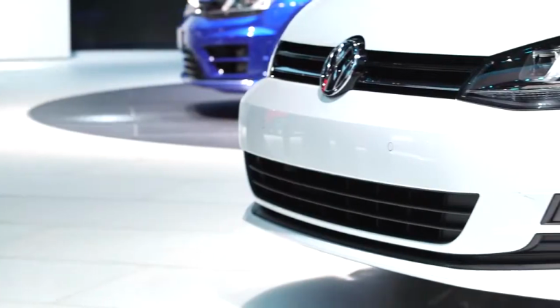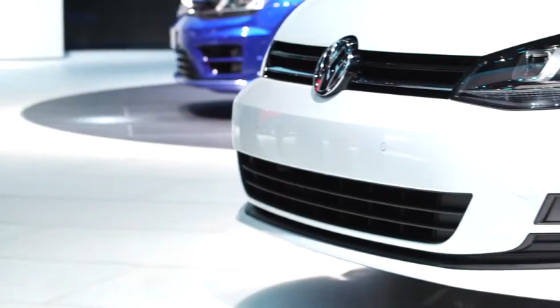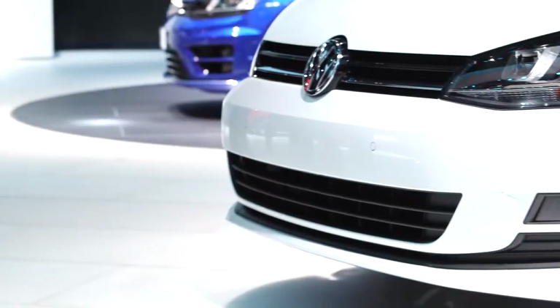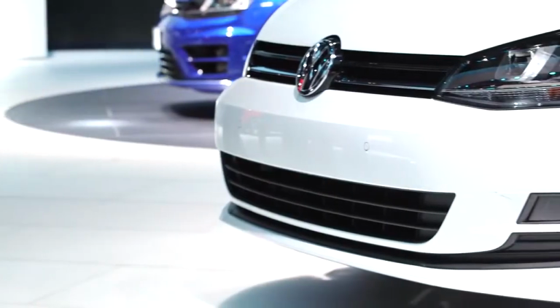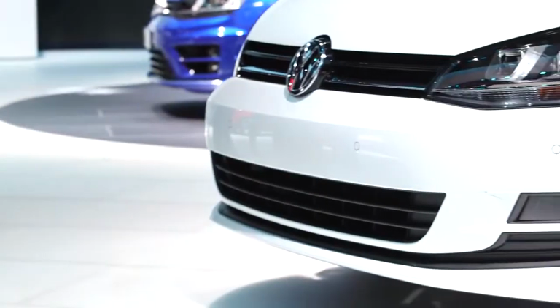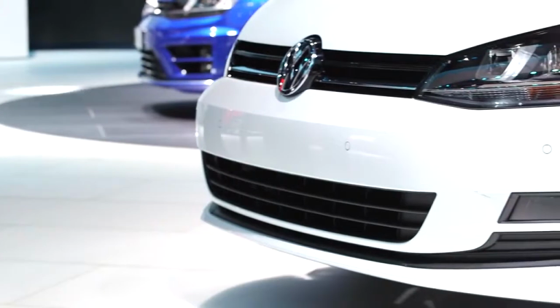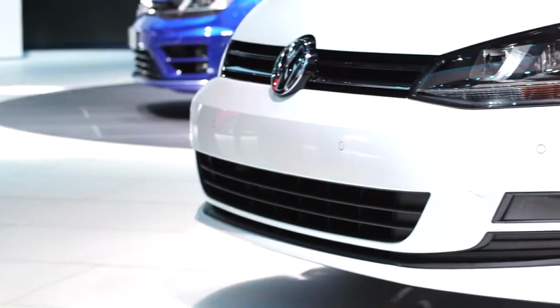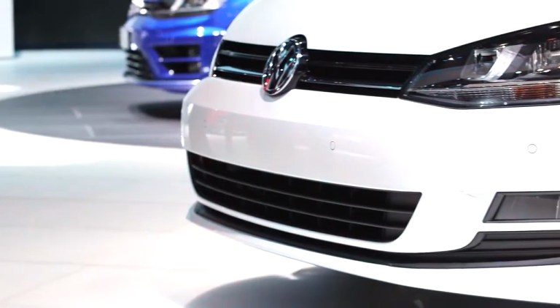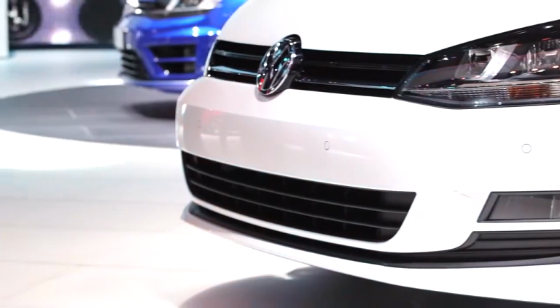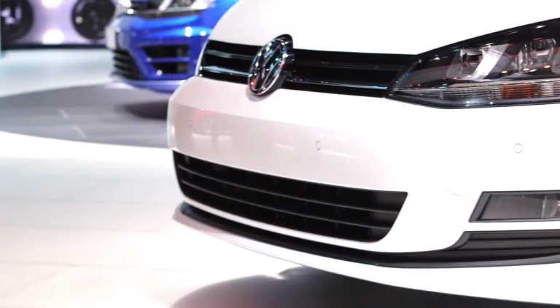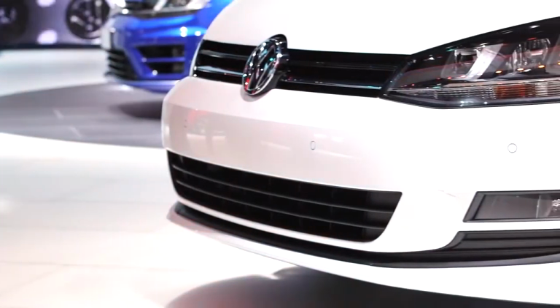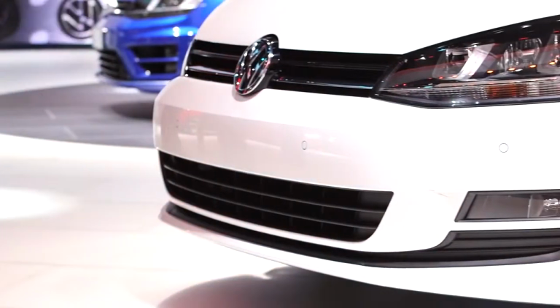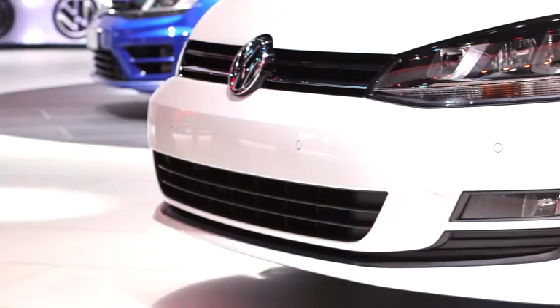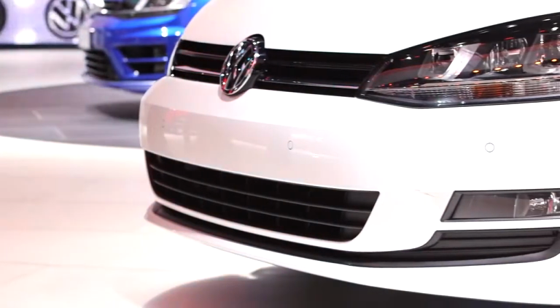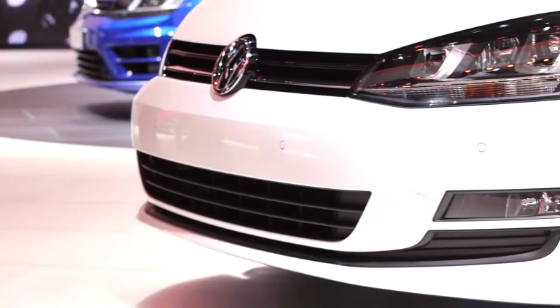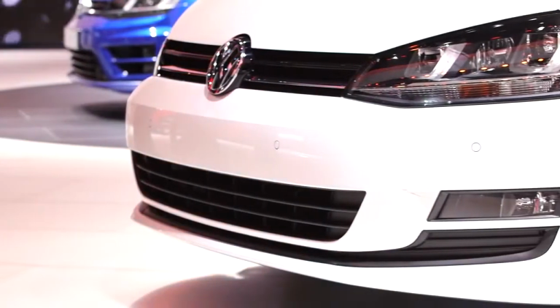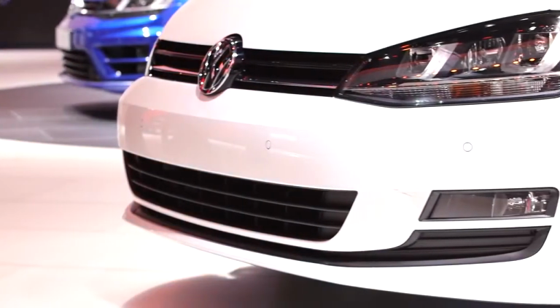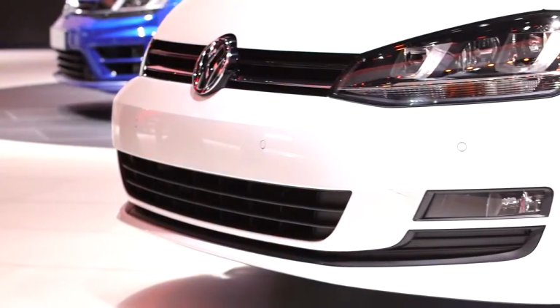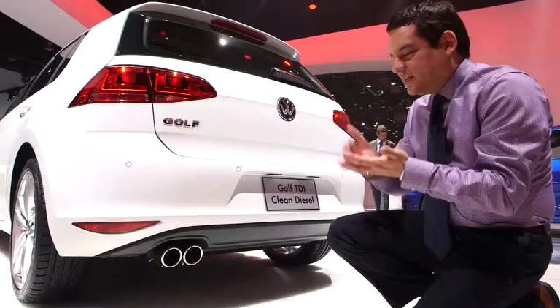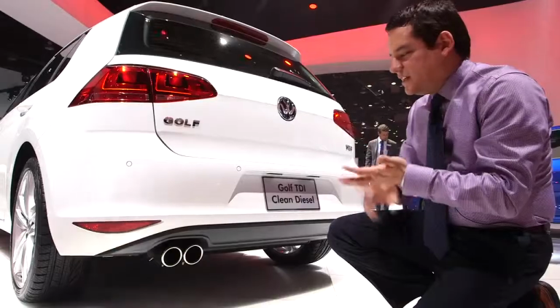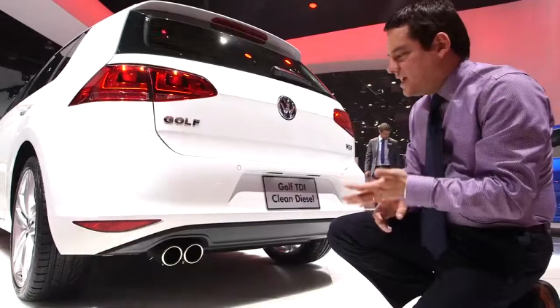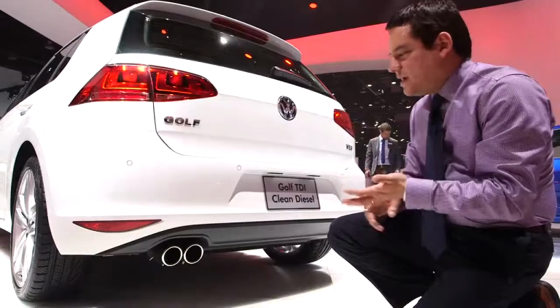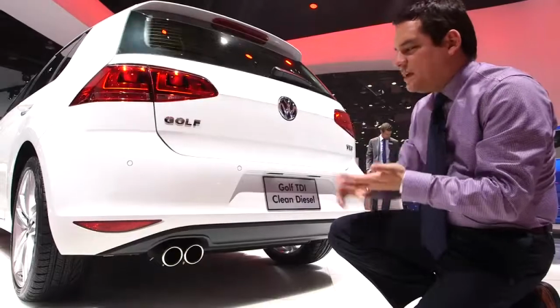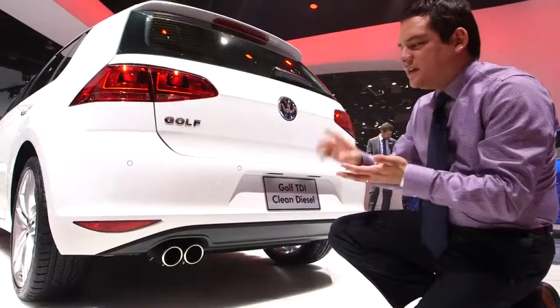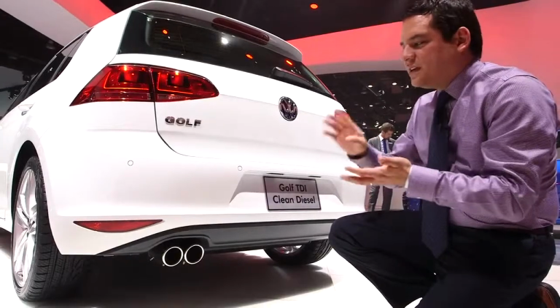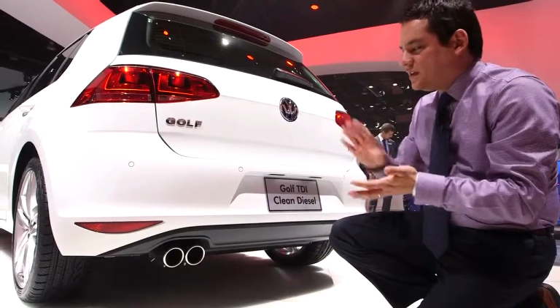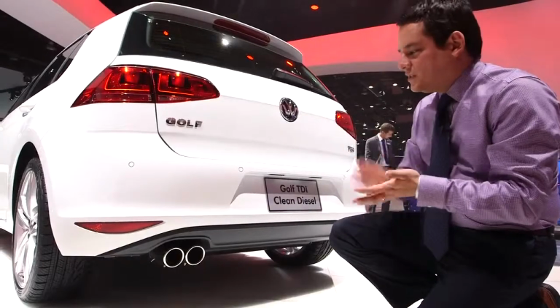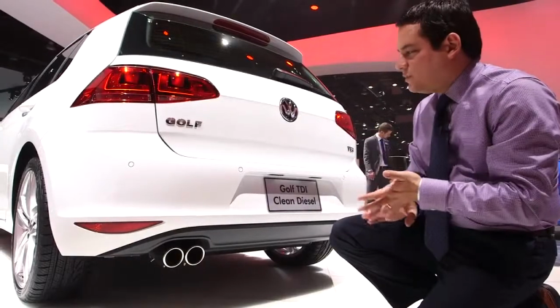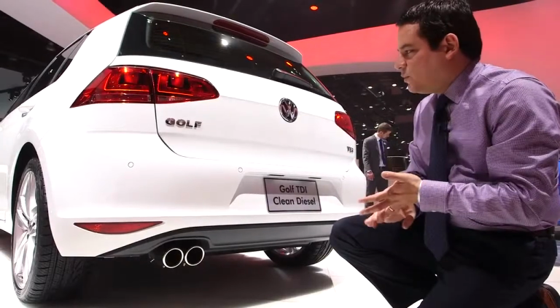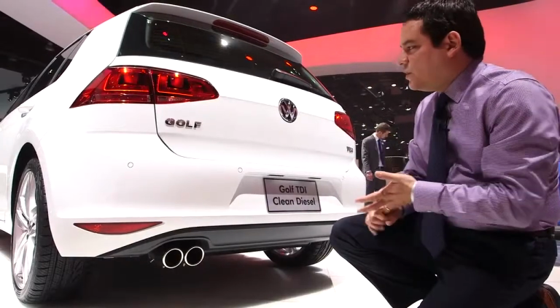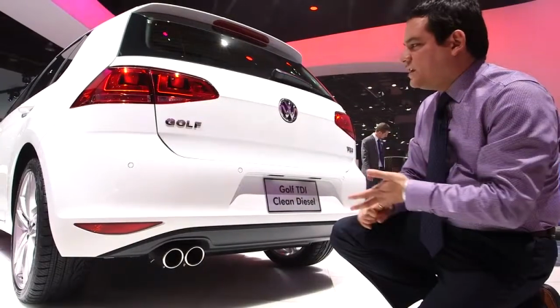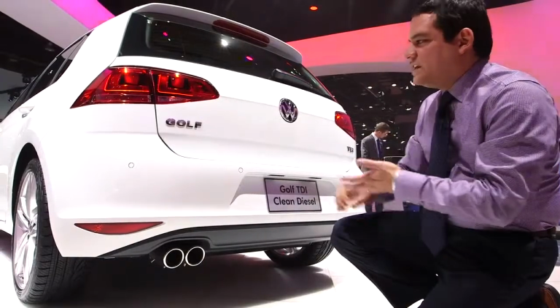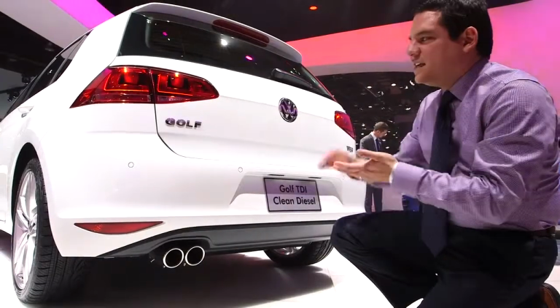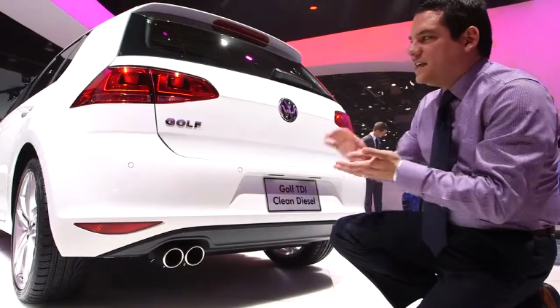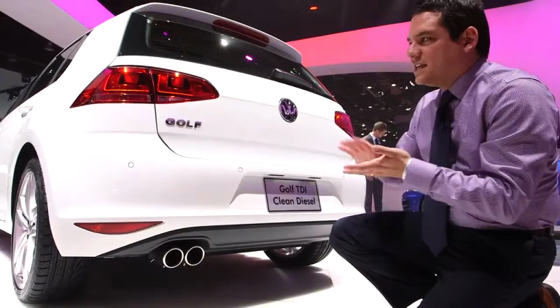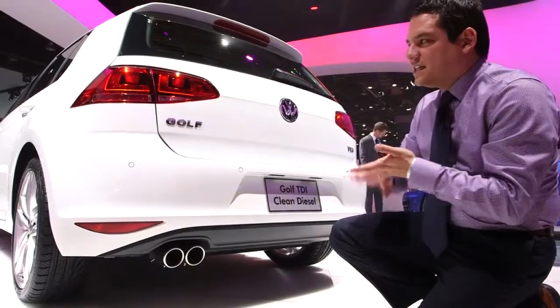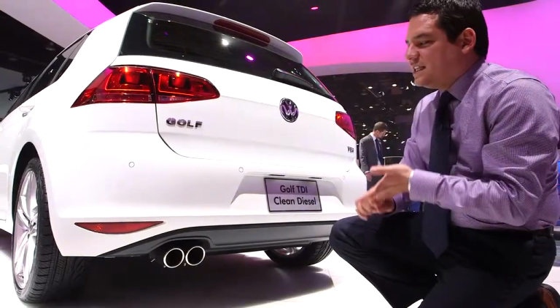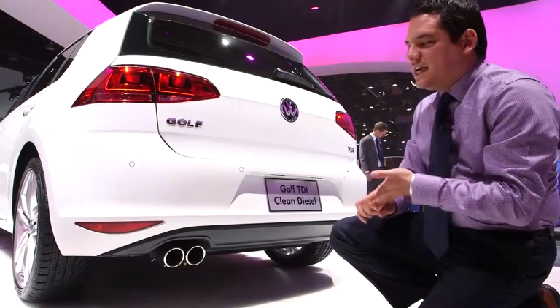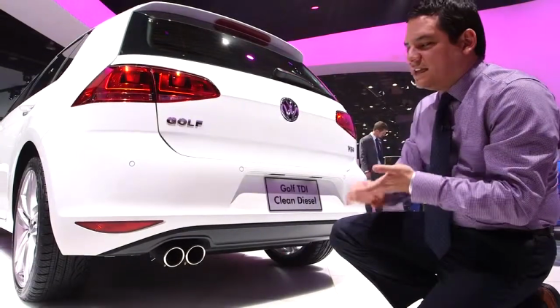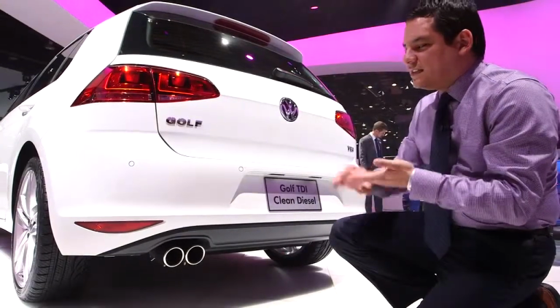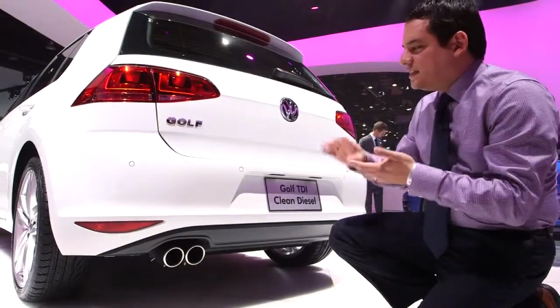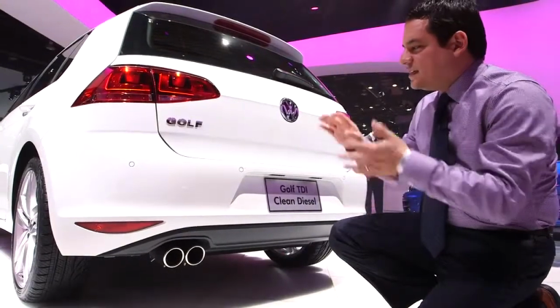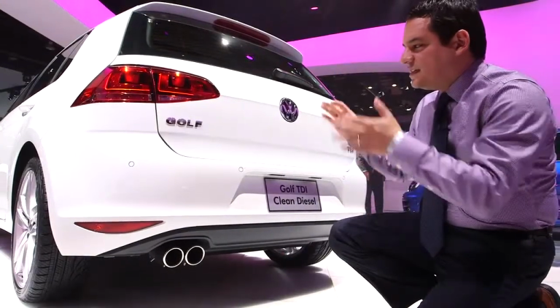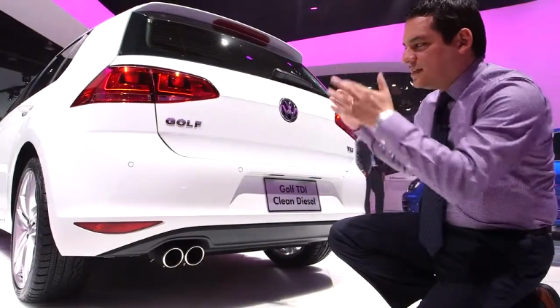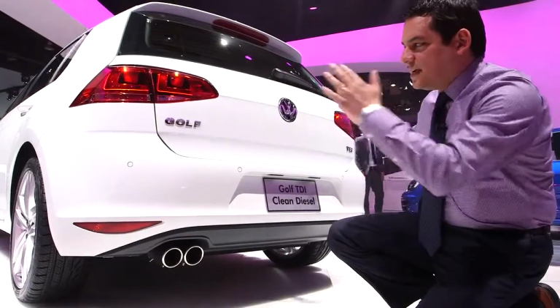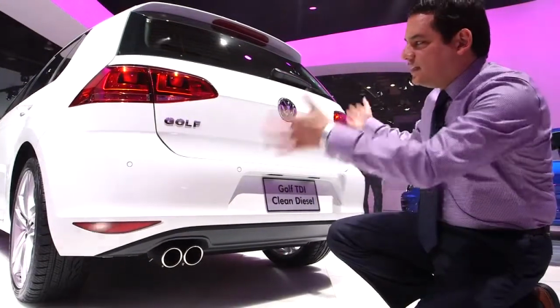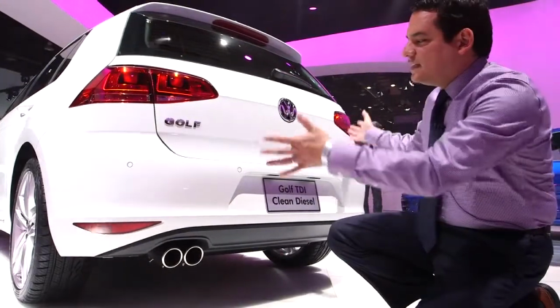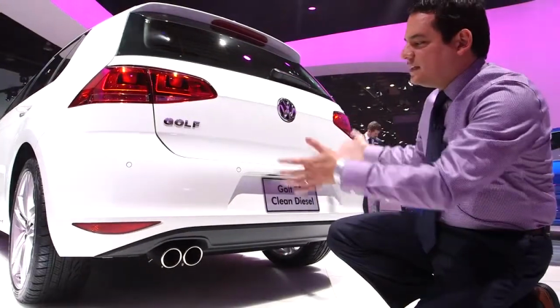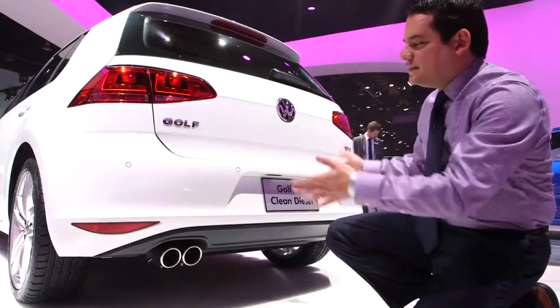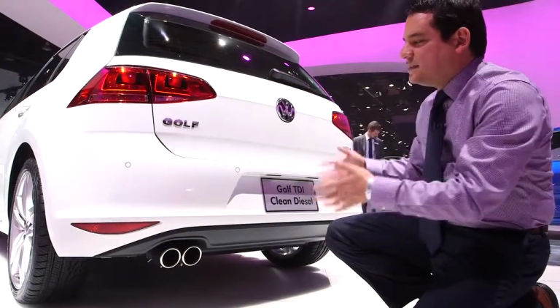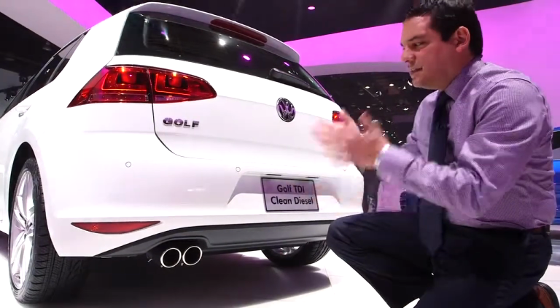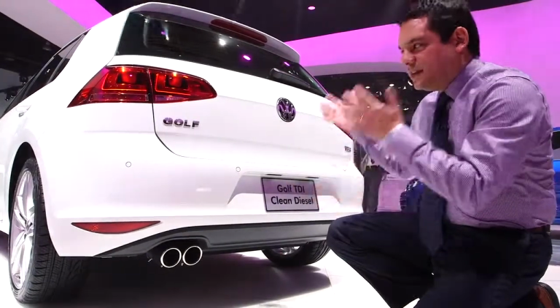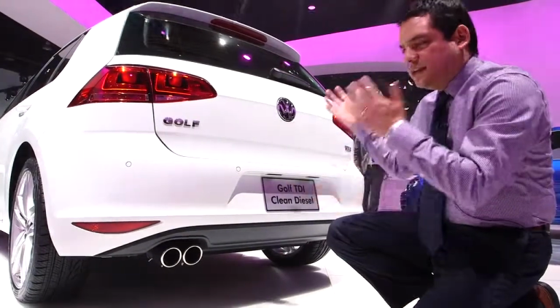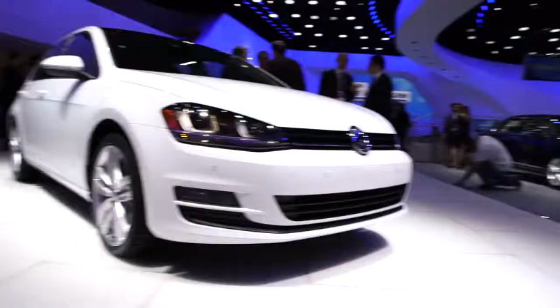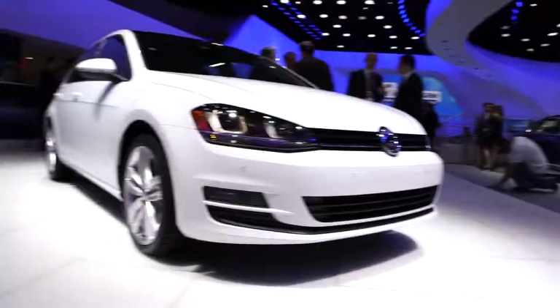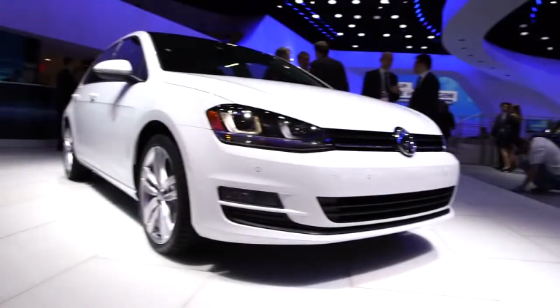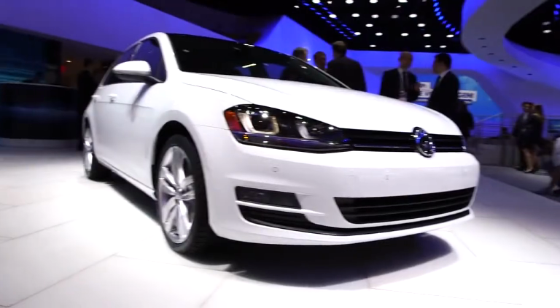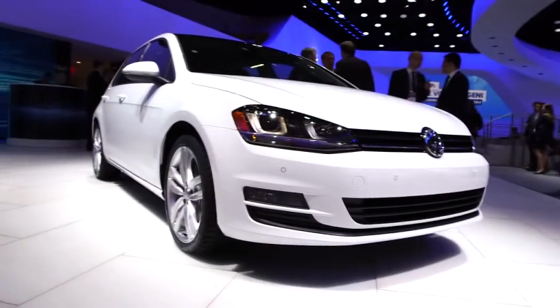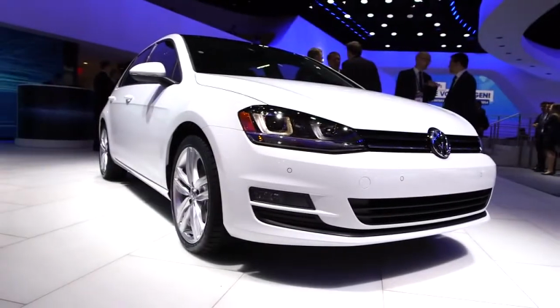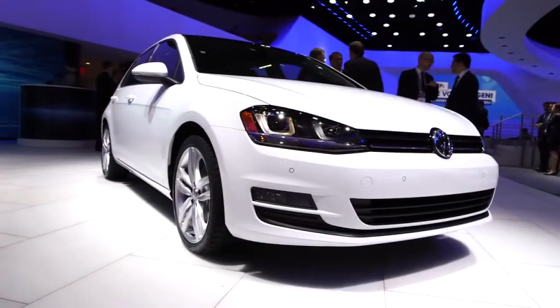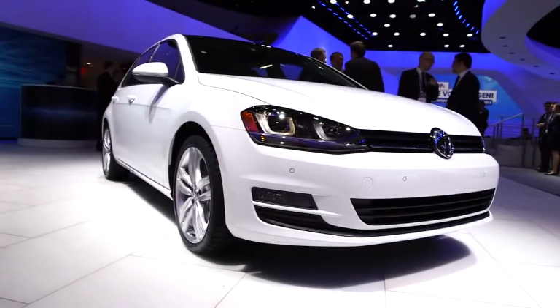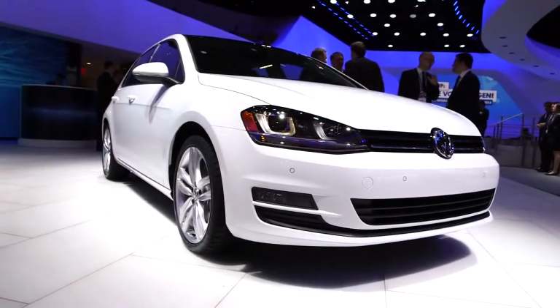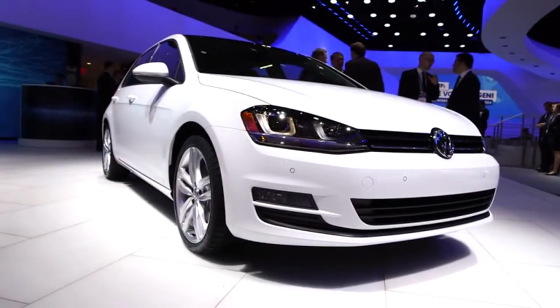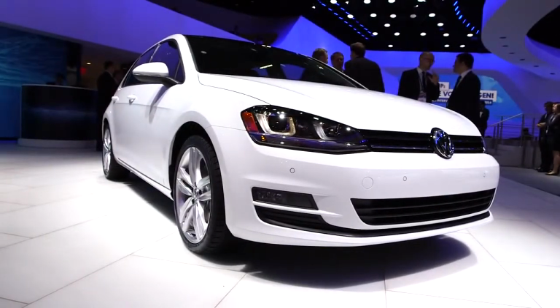Following along the sides and the front — dynamic, sporty, classic, elegant Golf. It's VW.